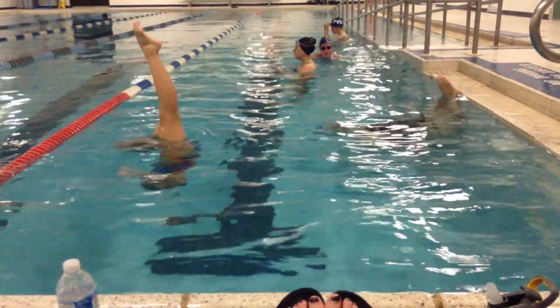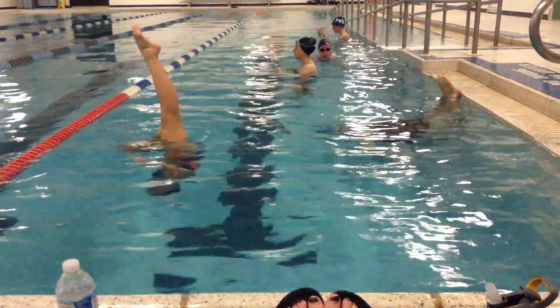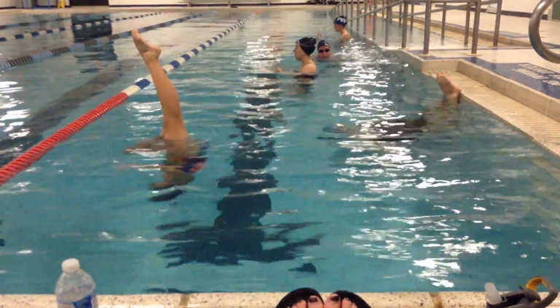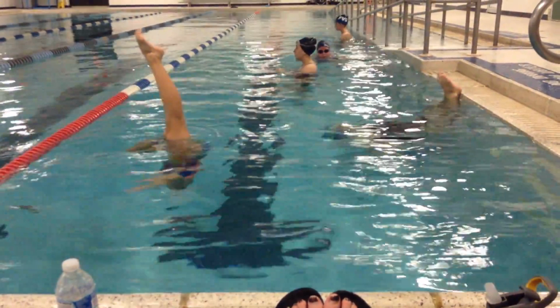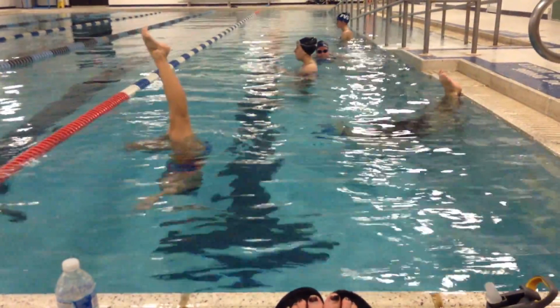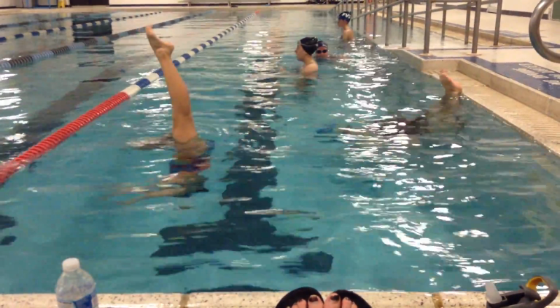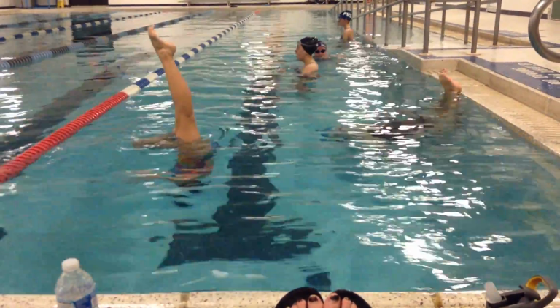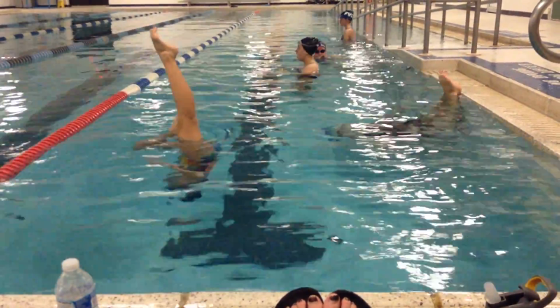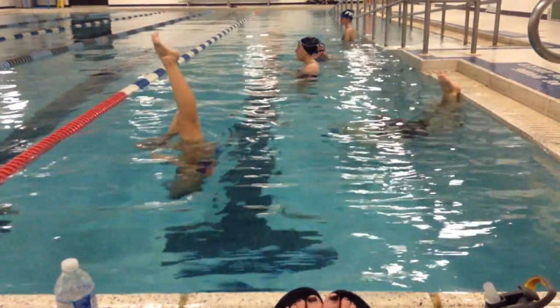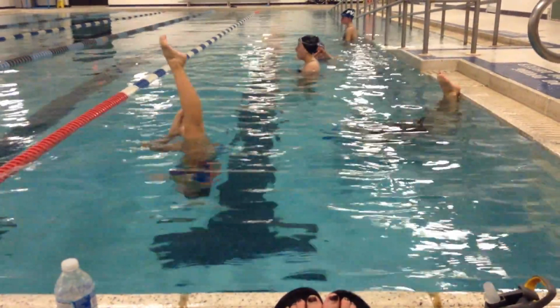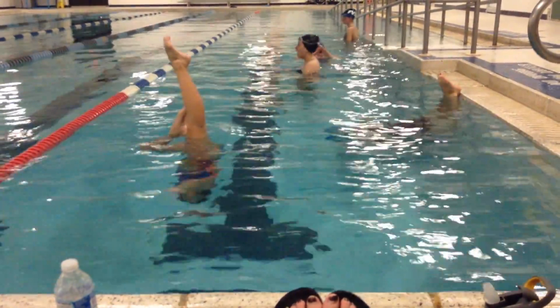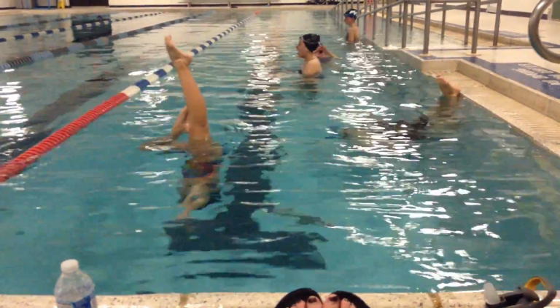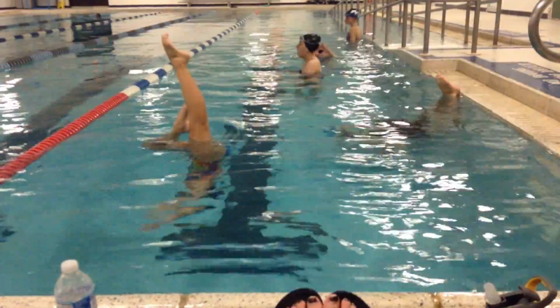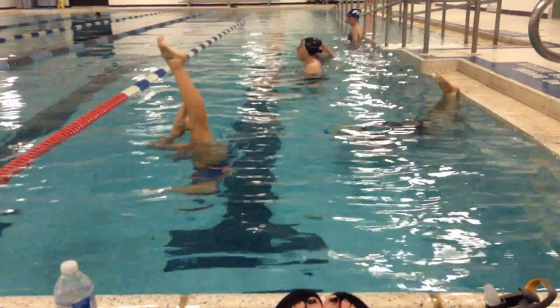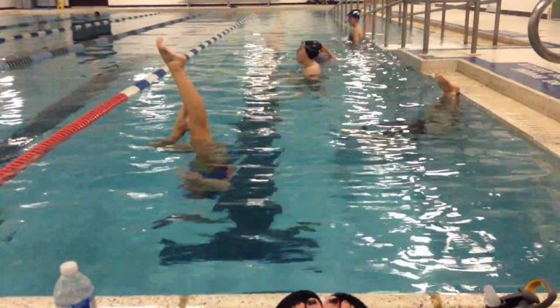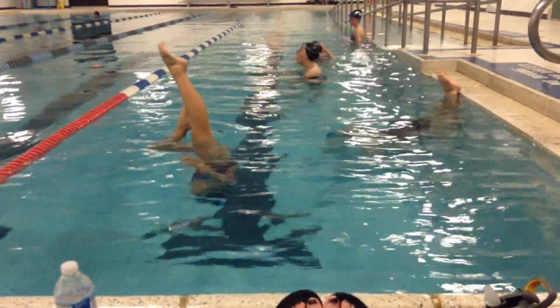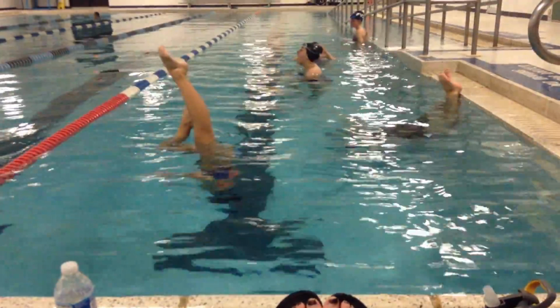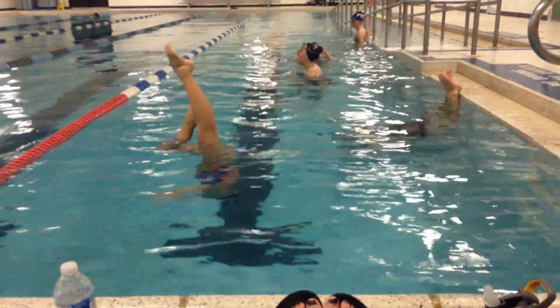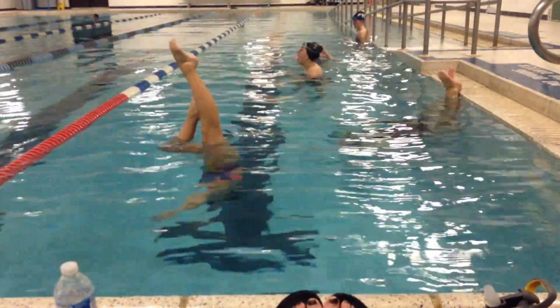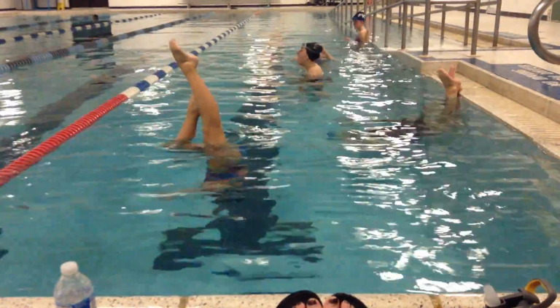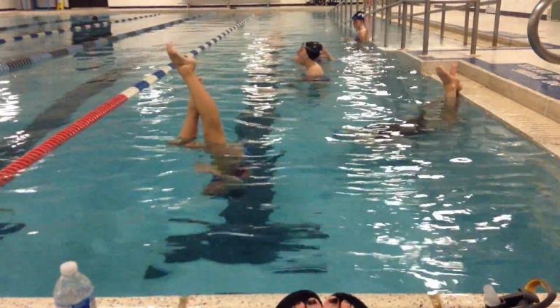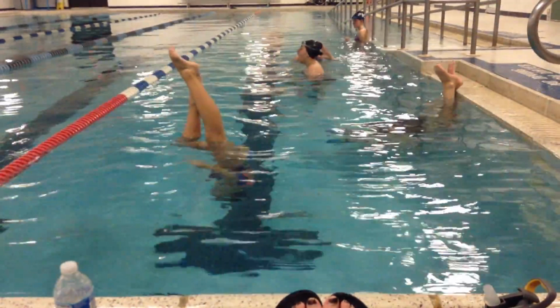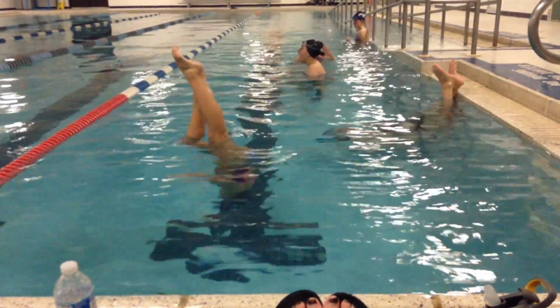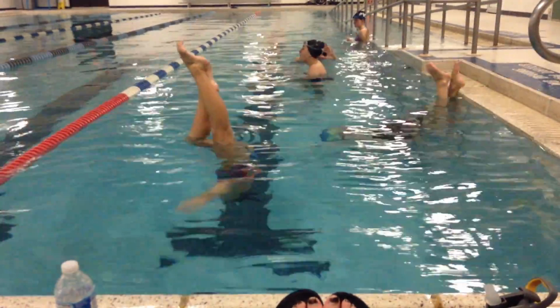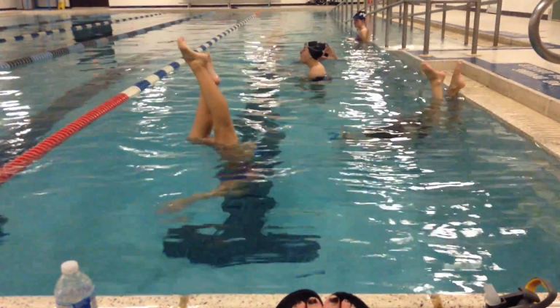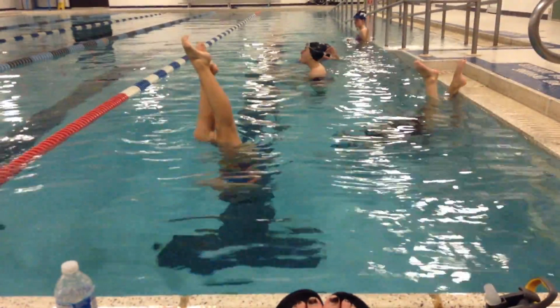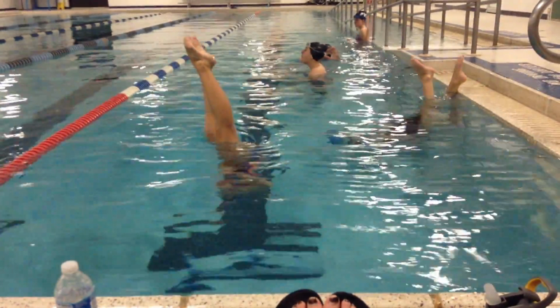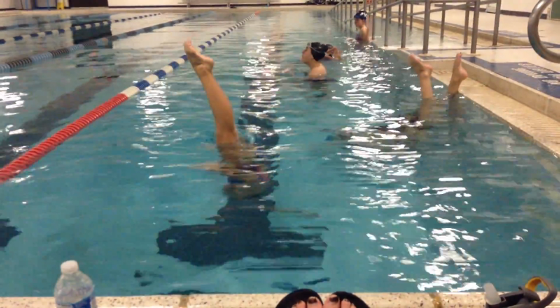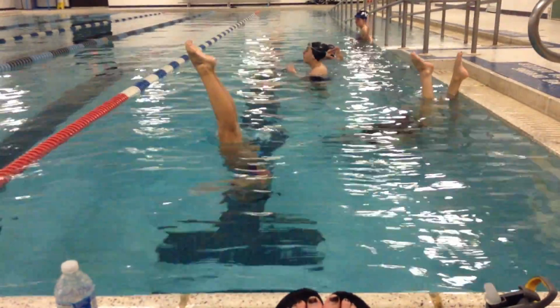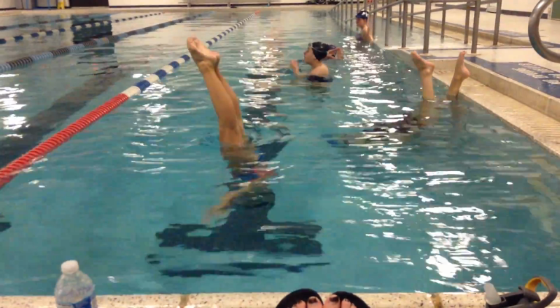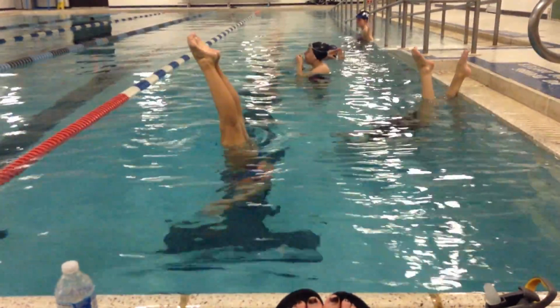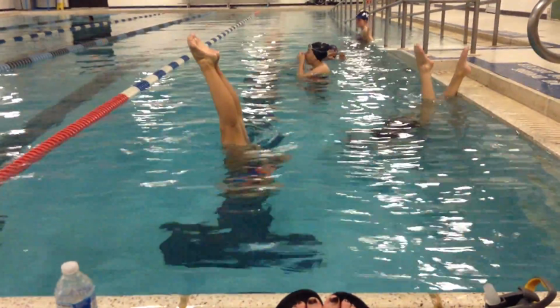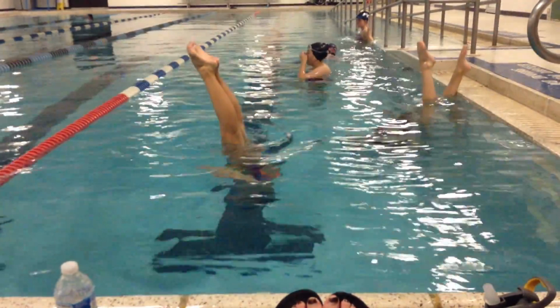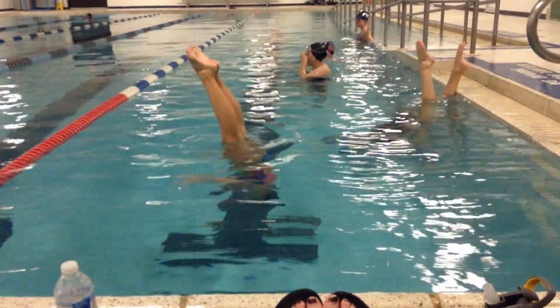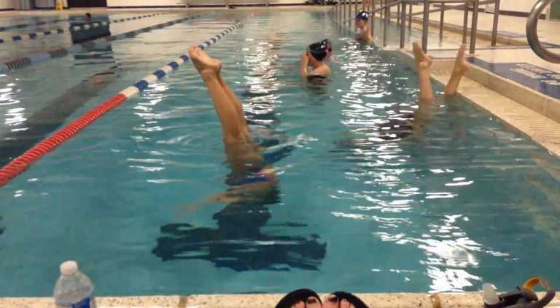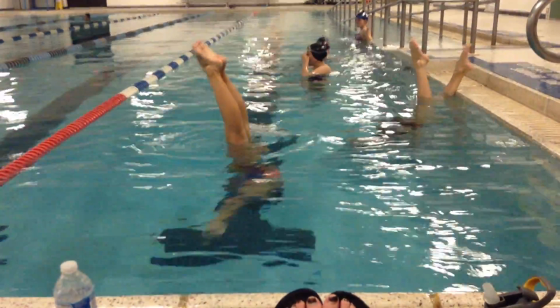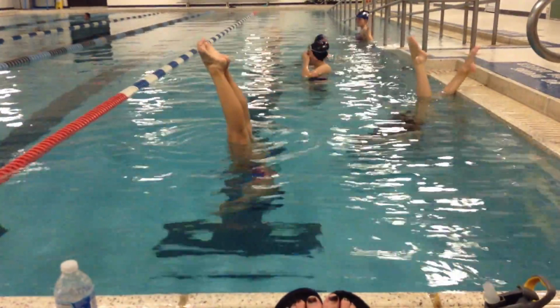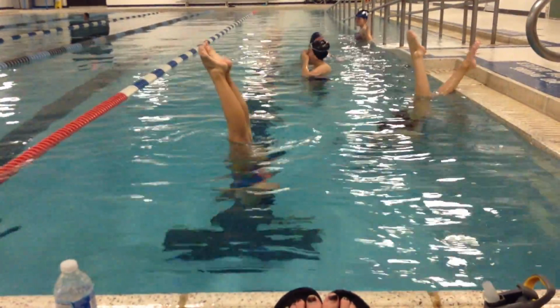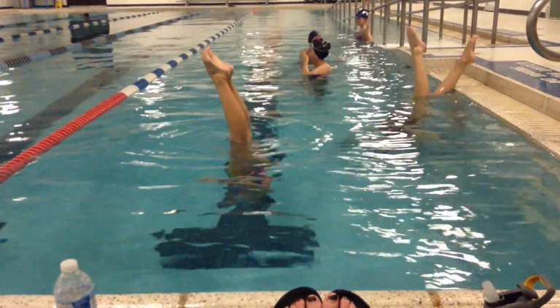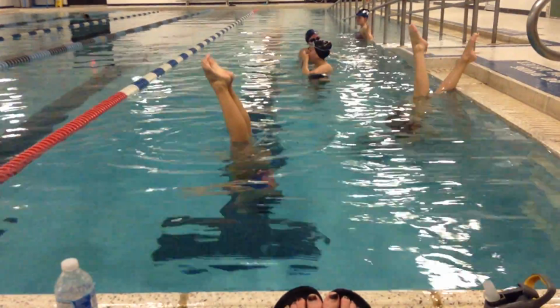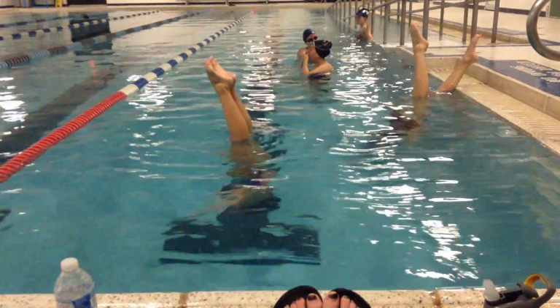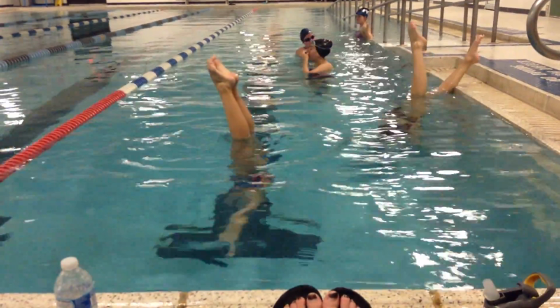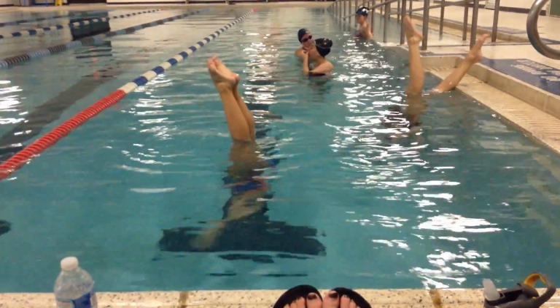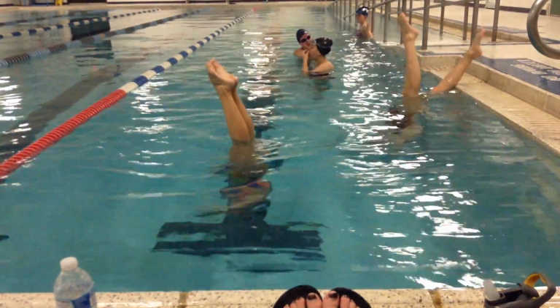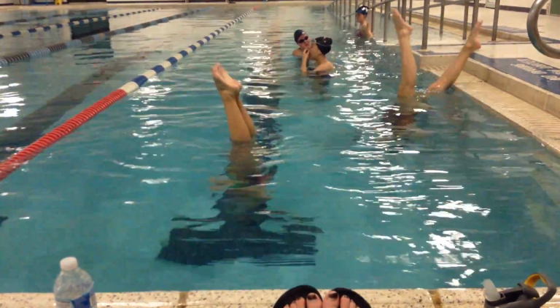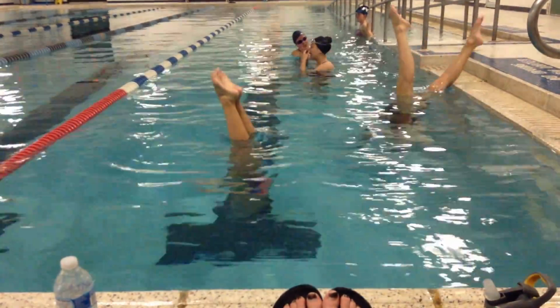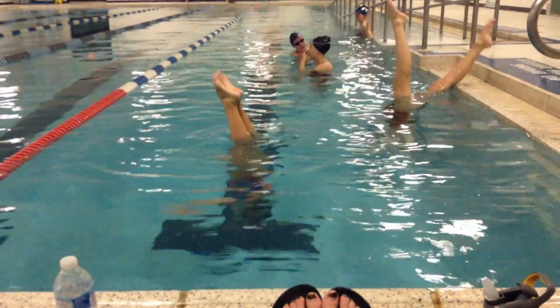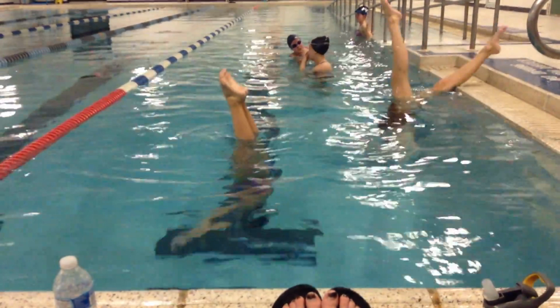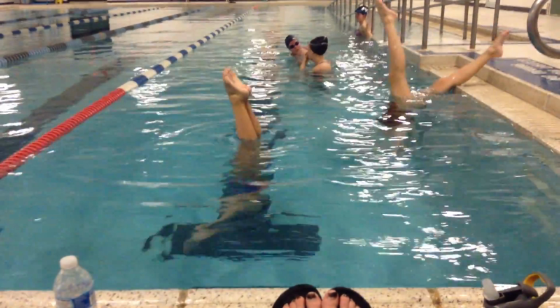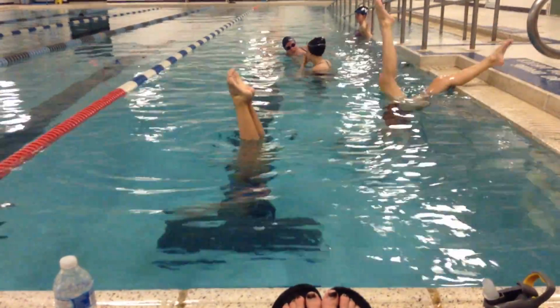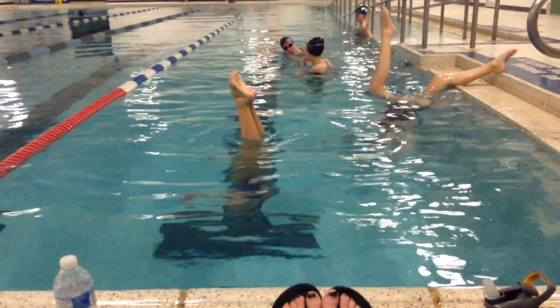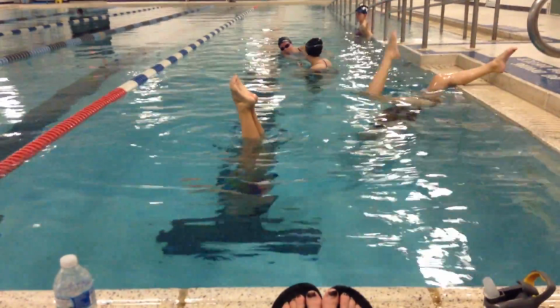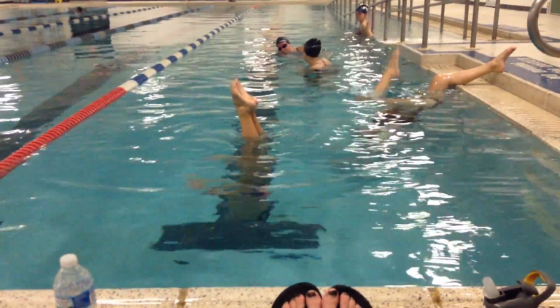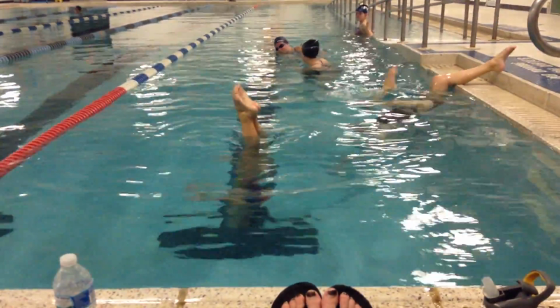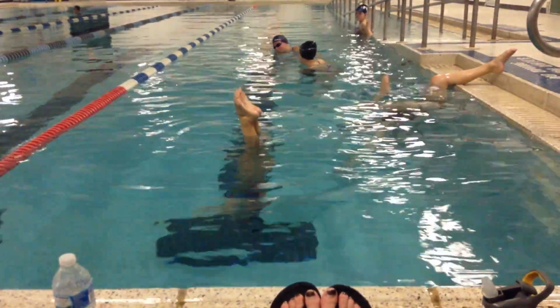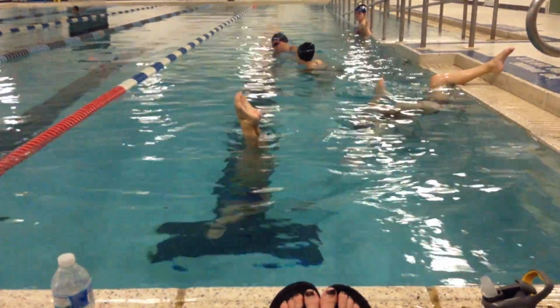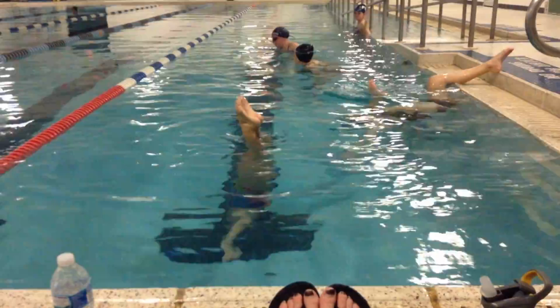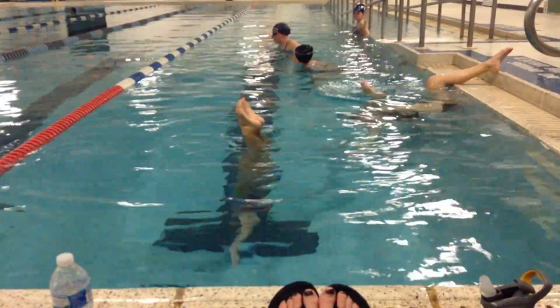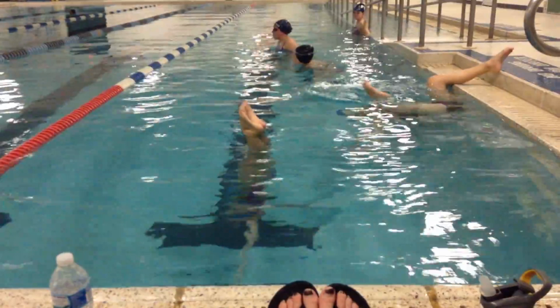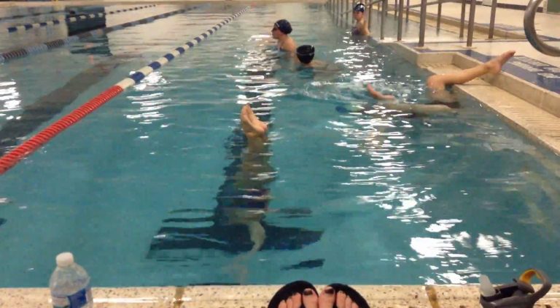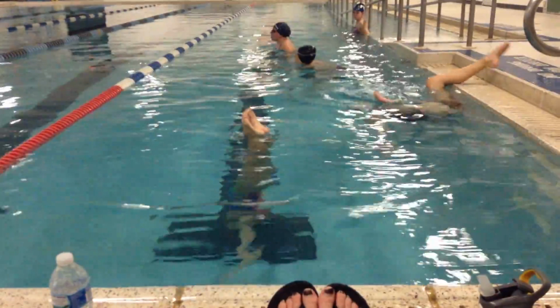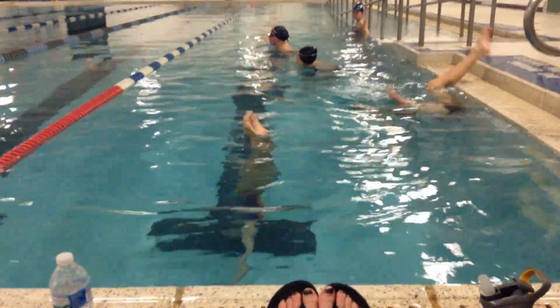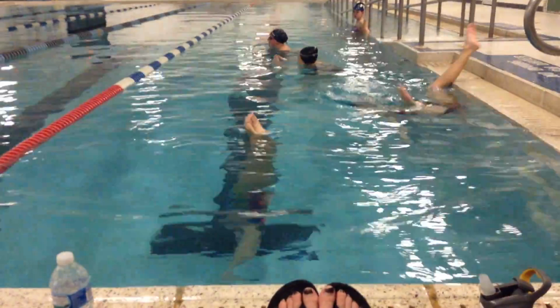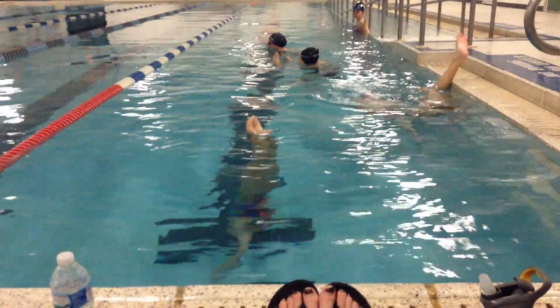Once you get into a ballet position, it needs to stay pushed away. You're kind of hiking up here — make sure that you're pulling back so that you're actually vertical.